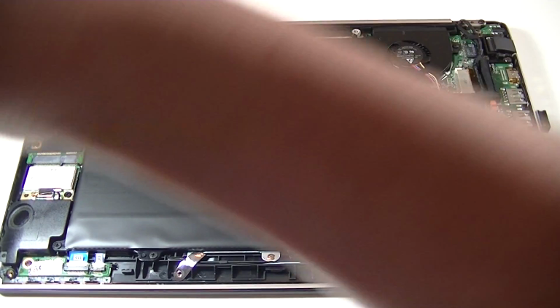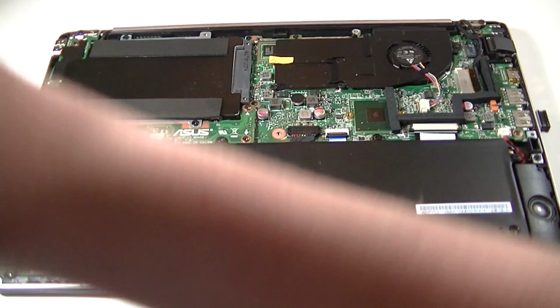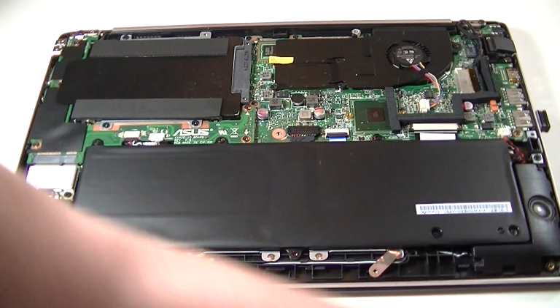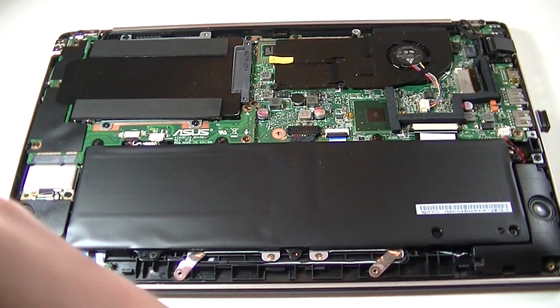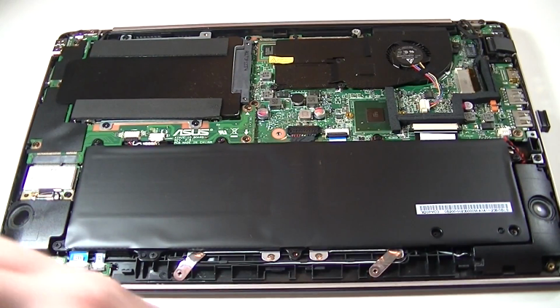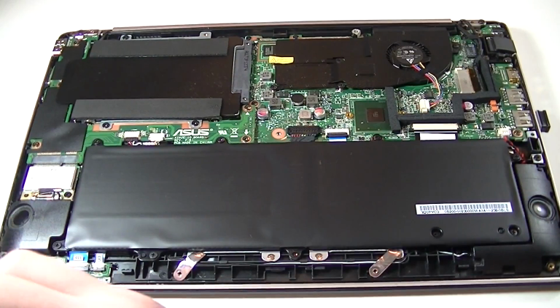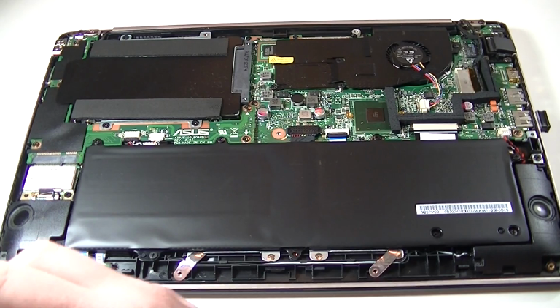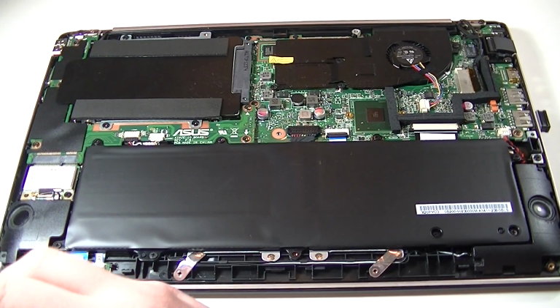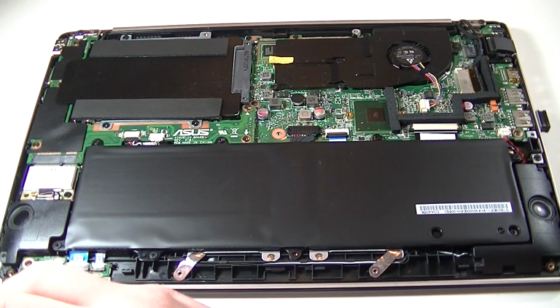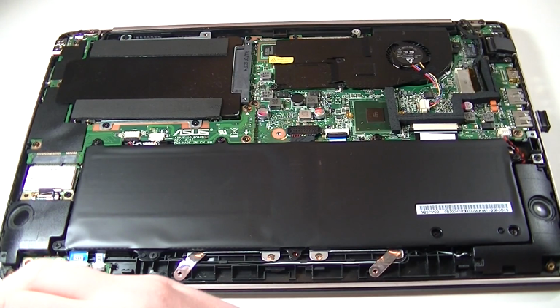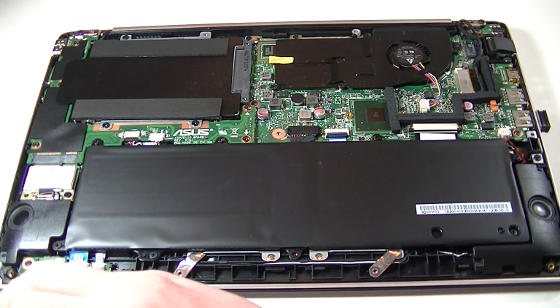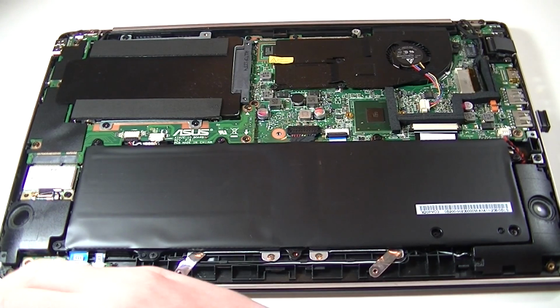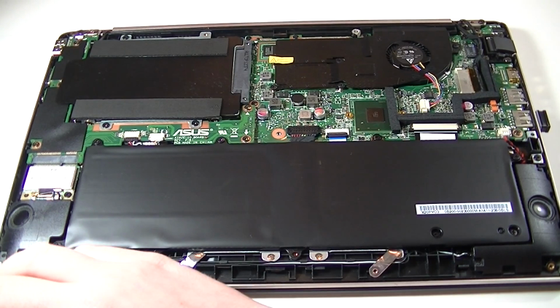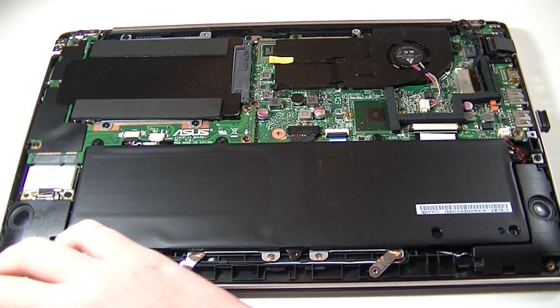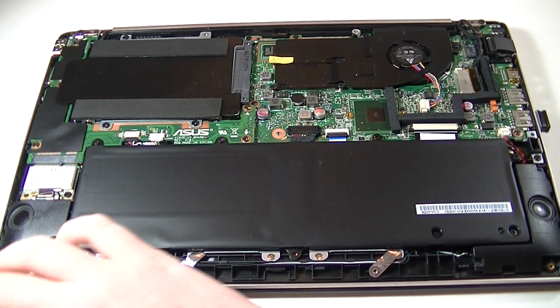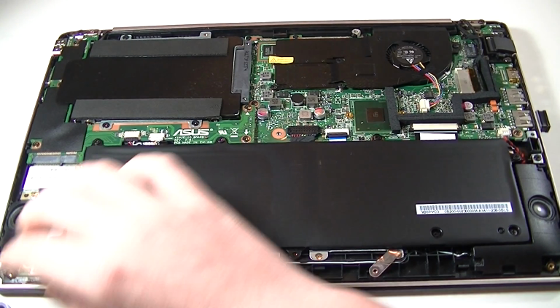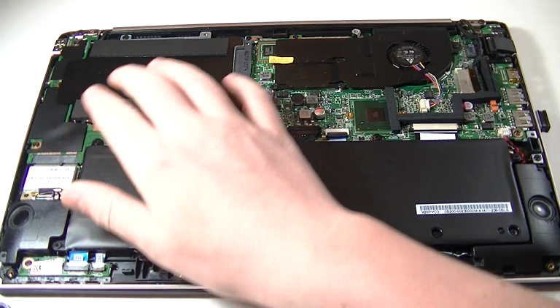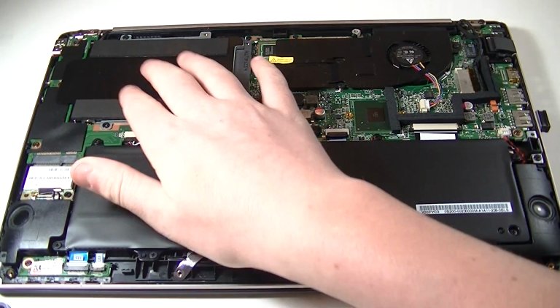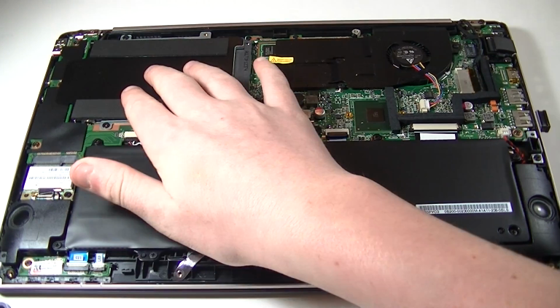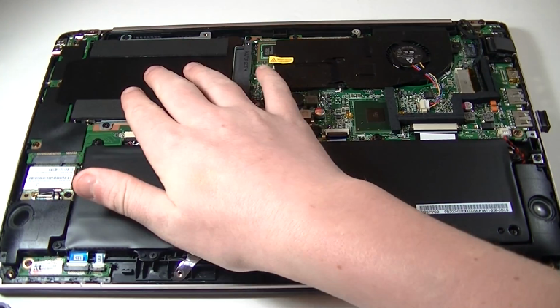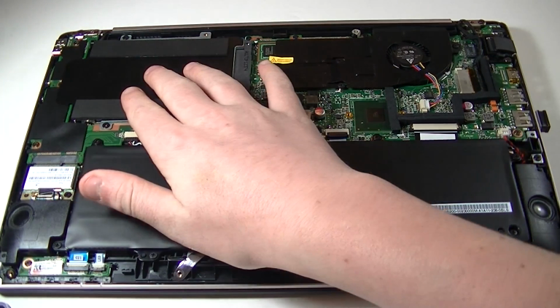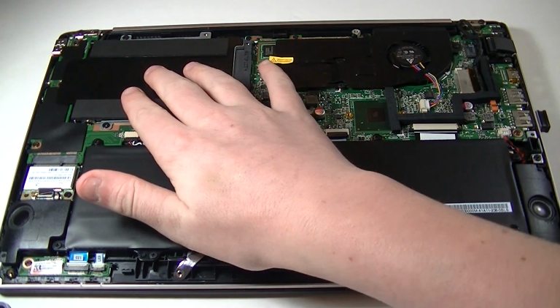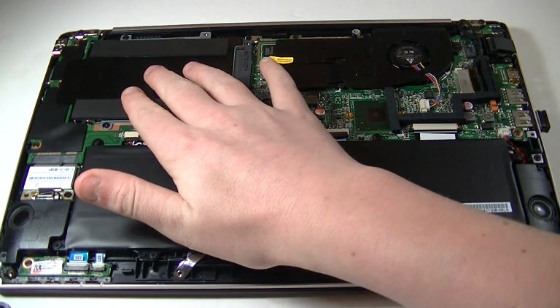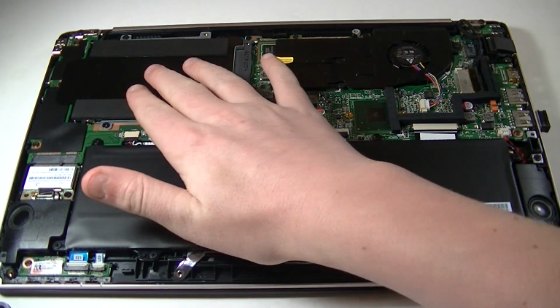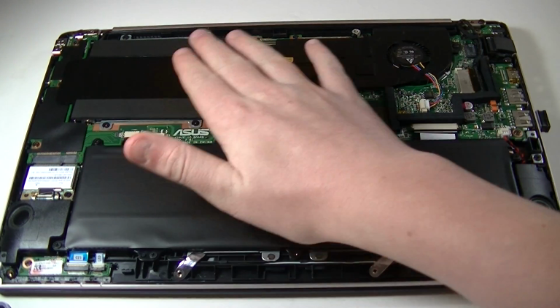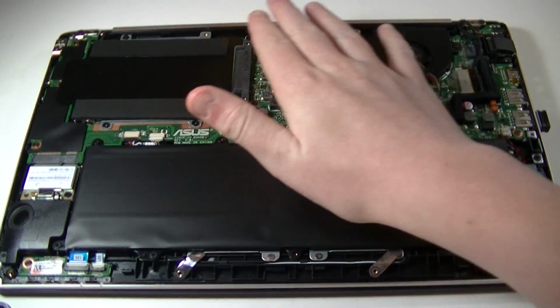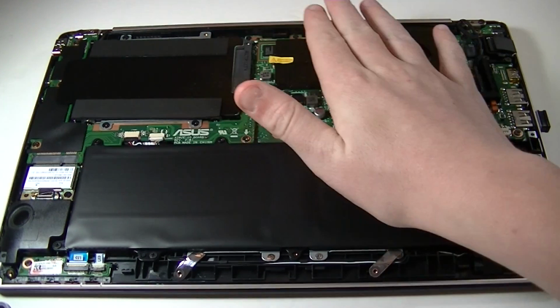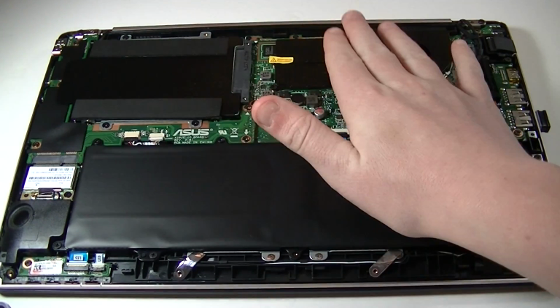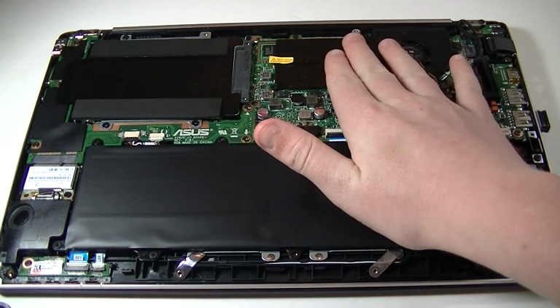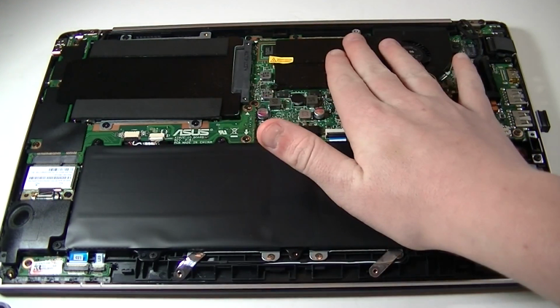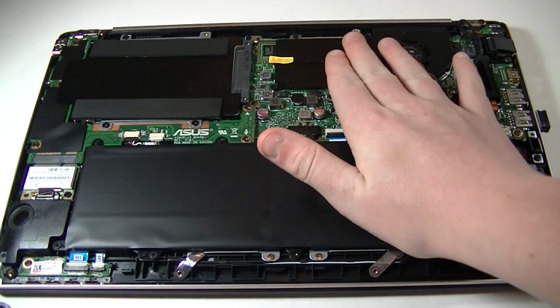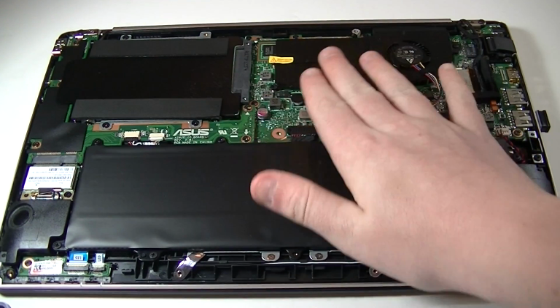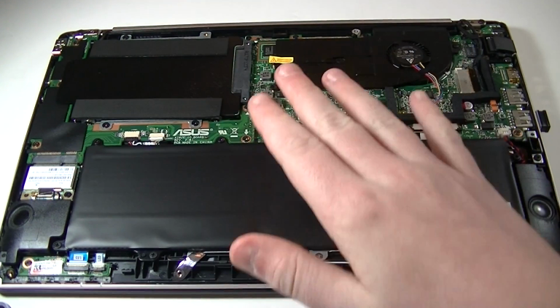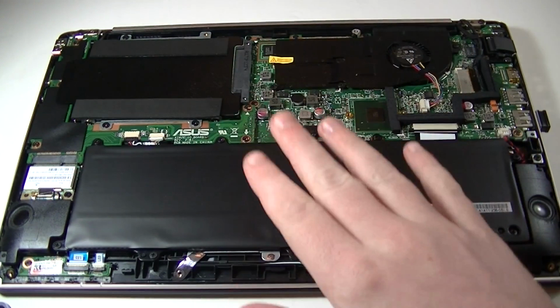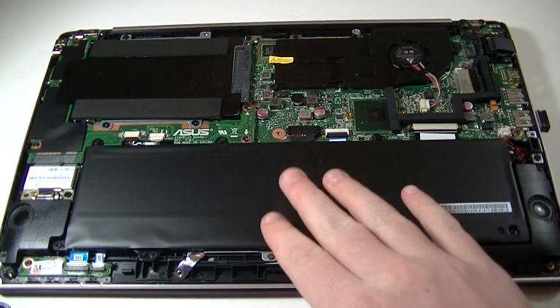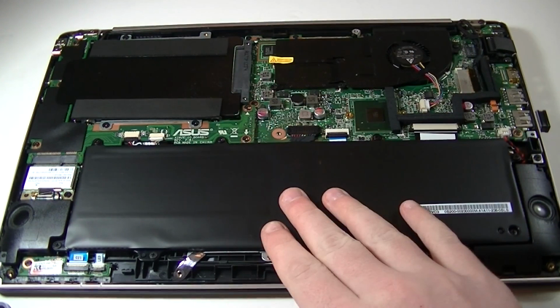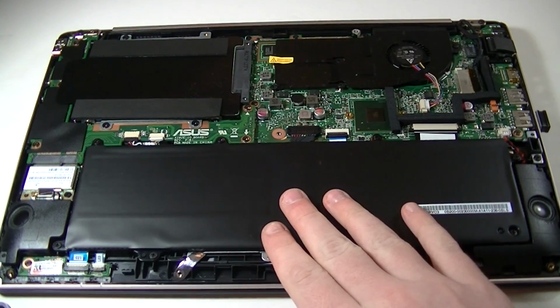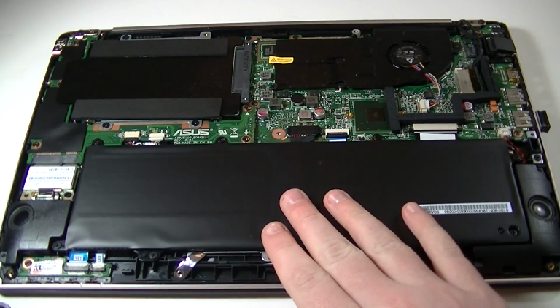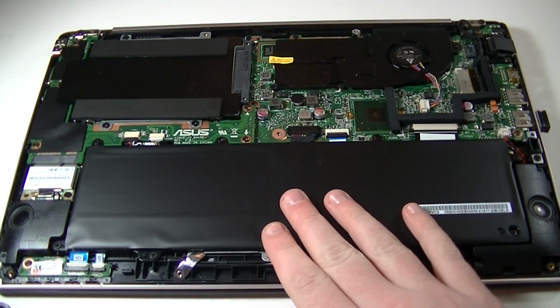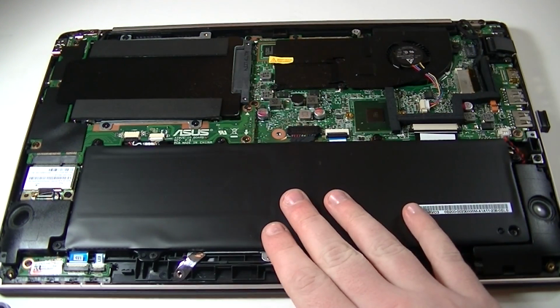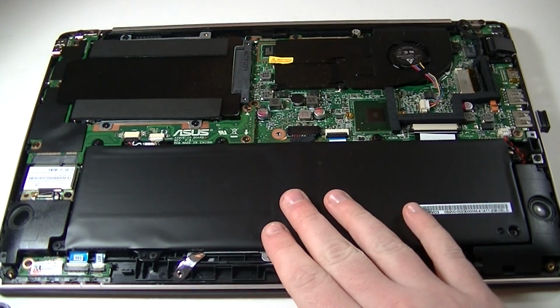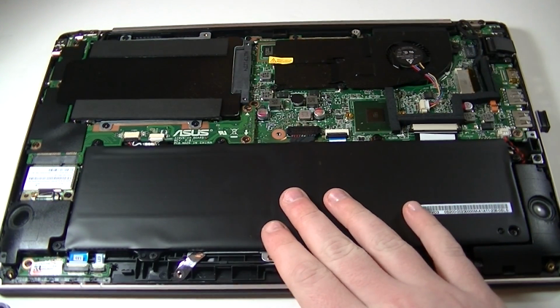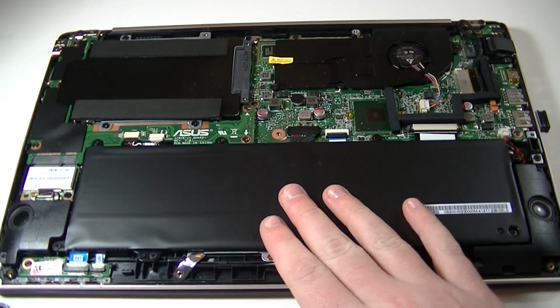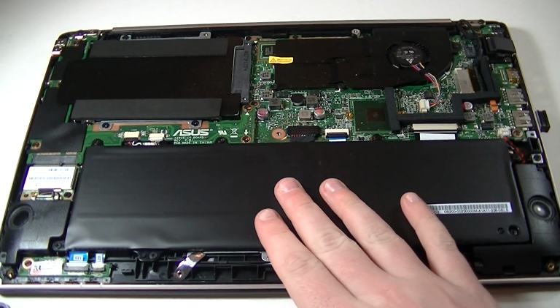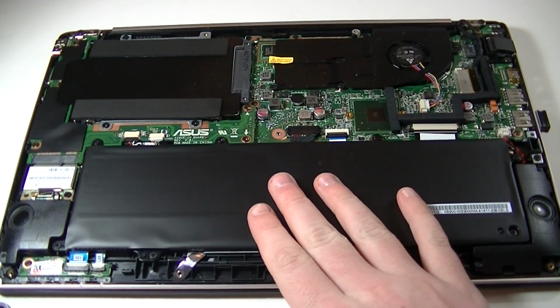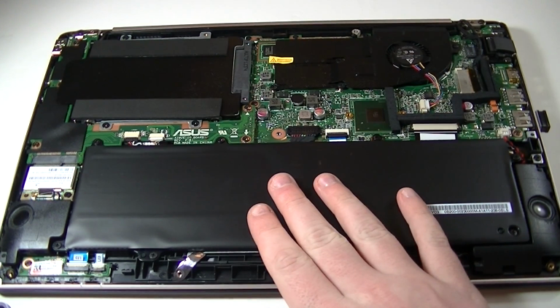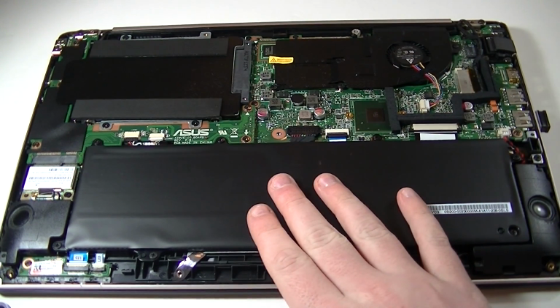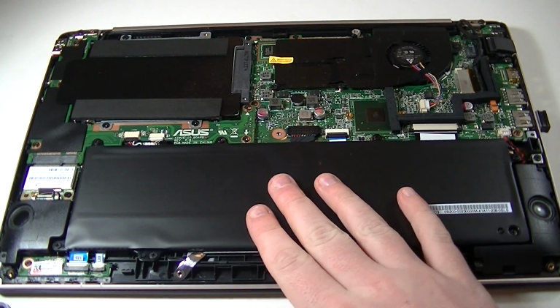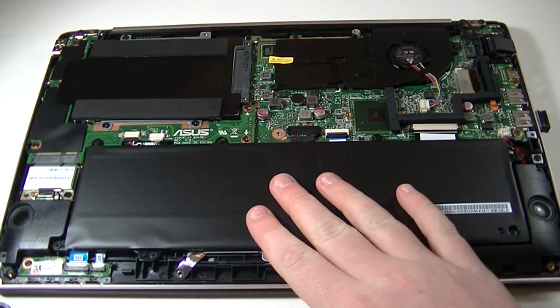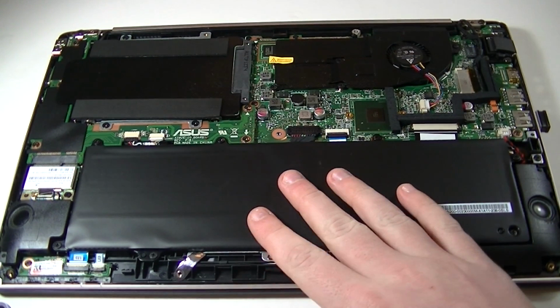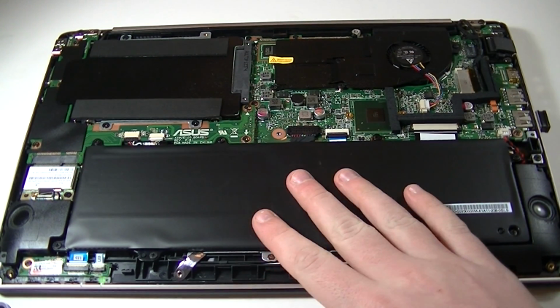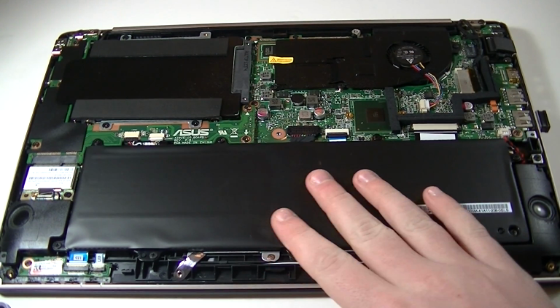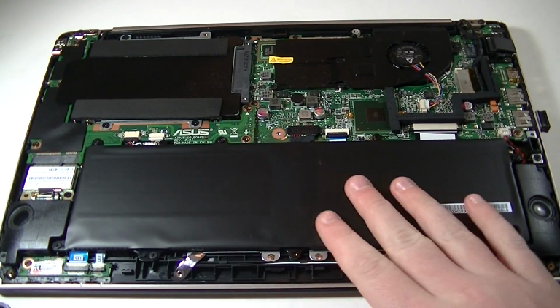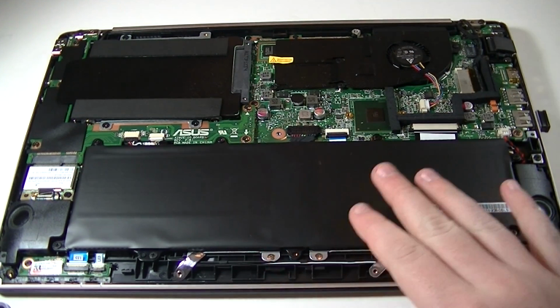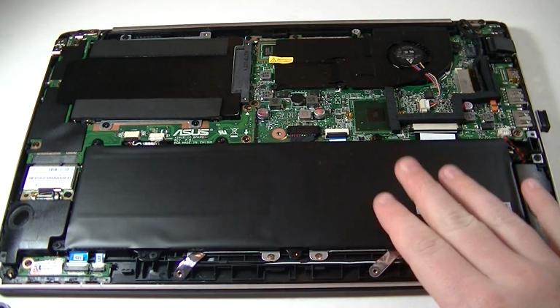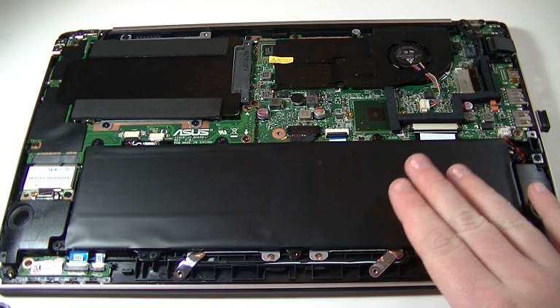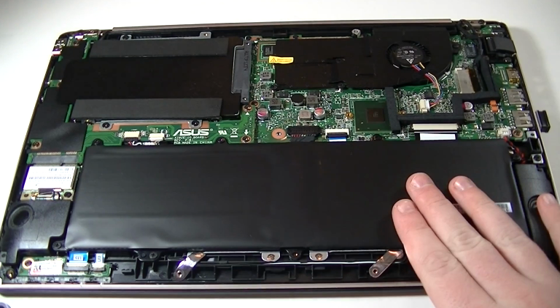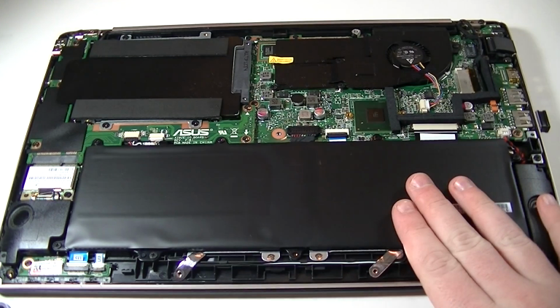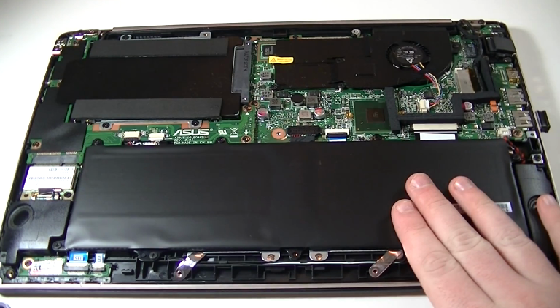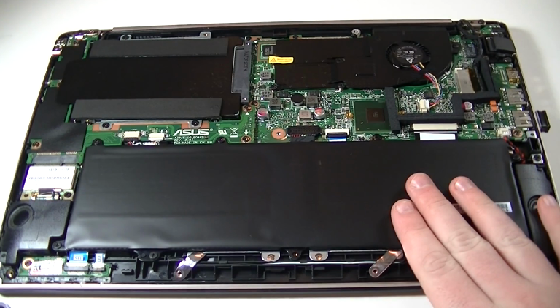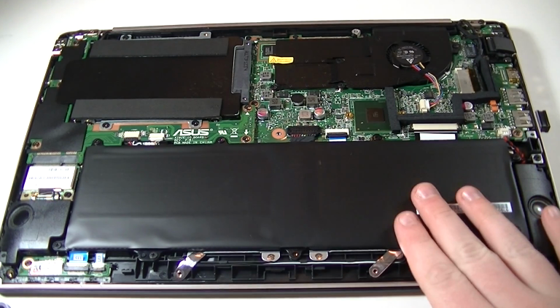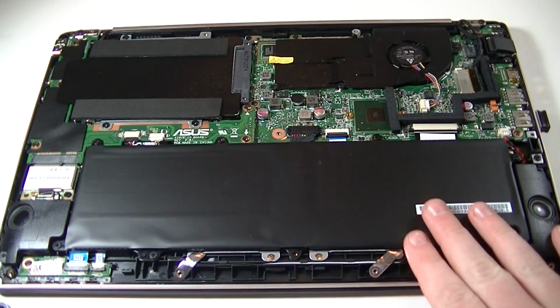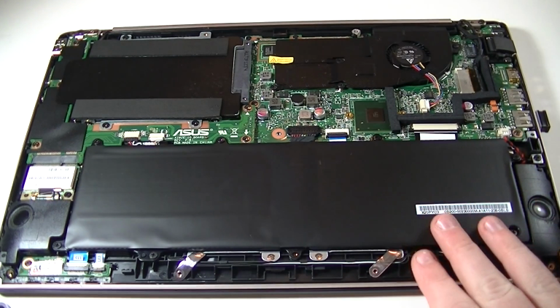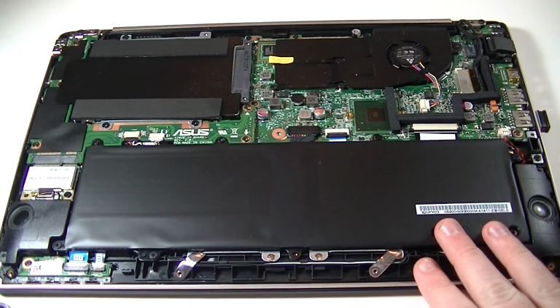And inside here you have your hard drive, fan, battery, and everything else that you need to upgrade.